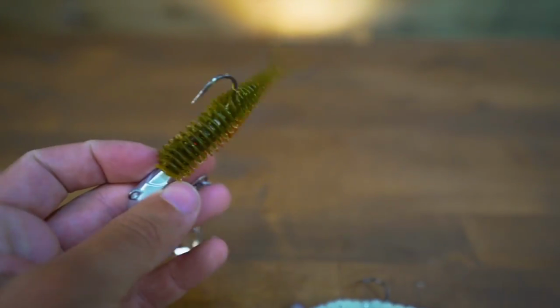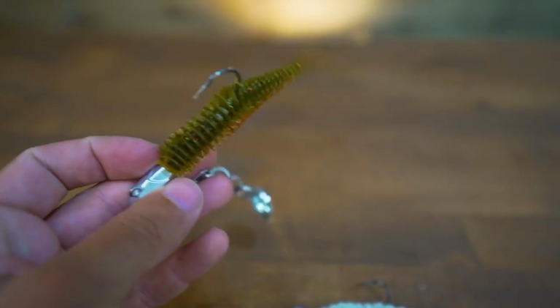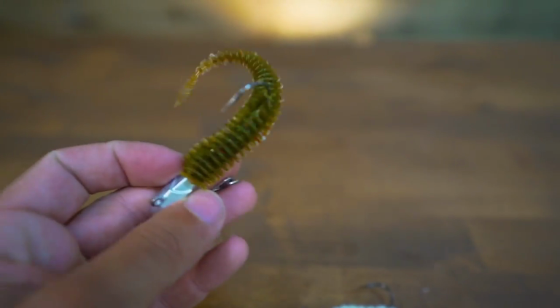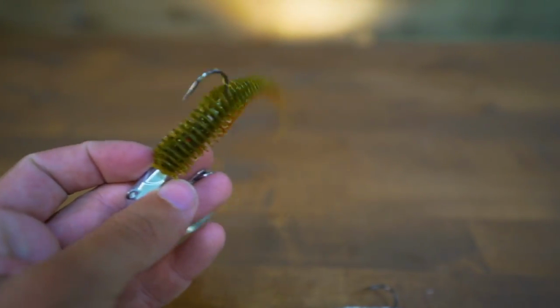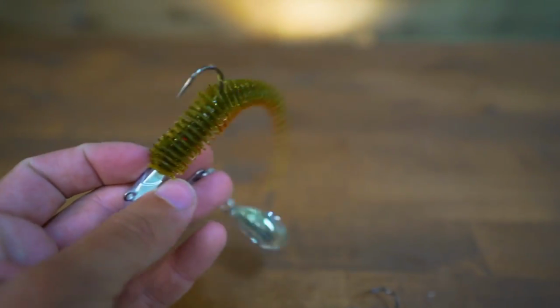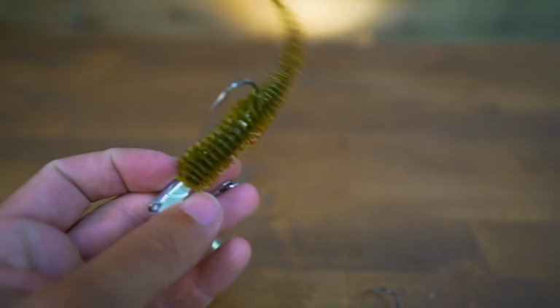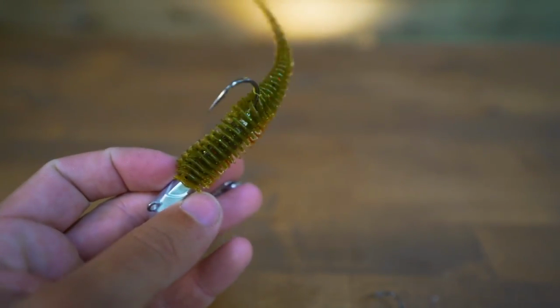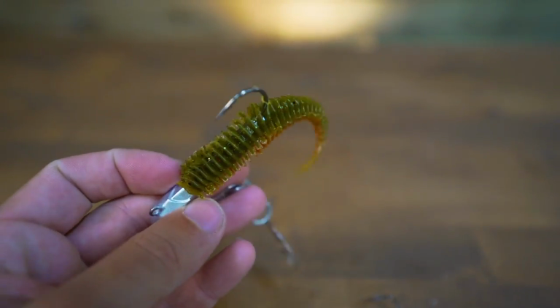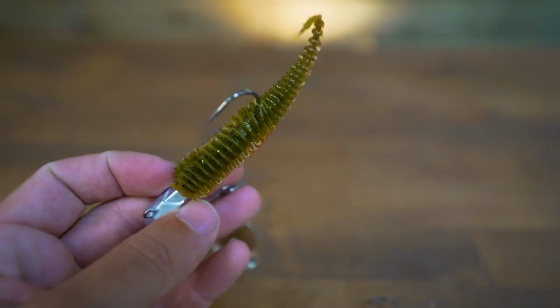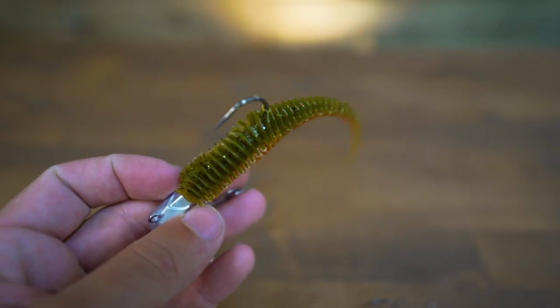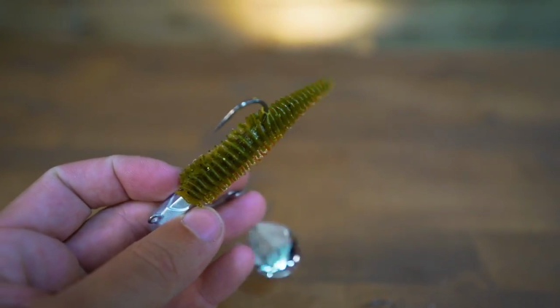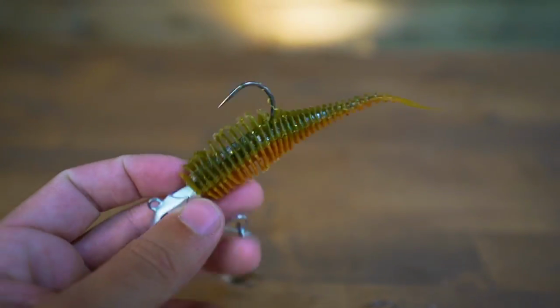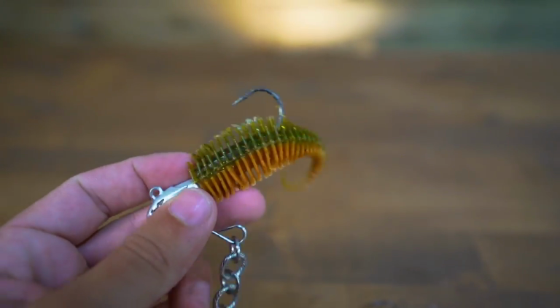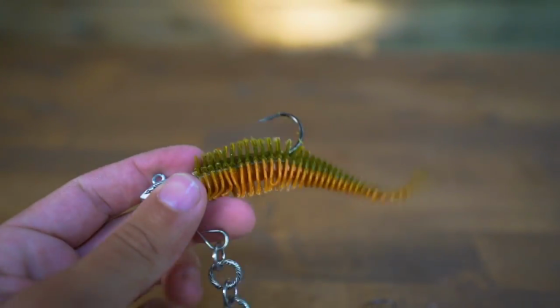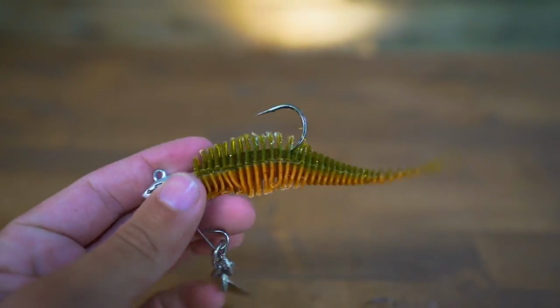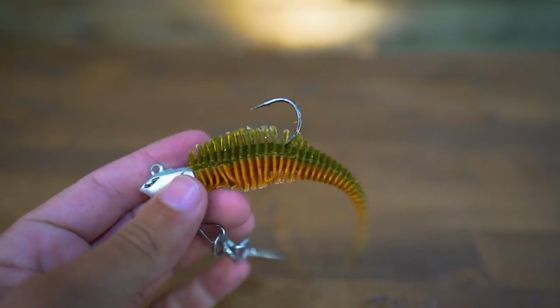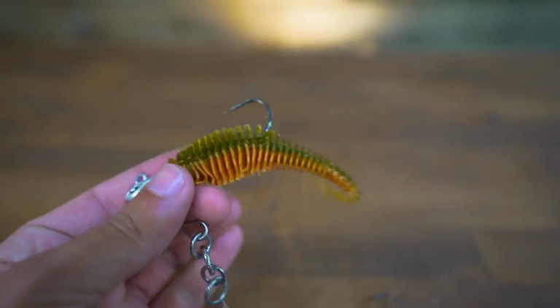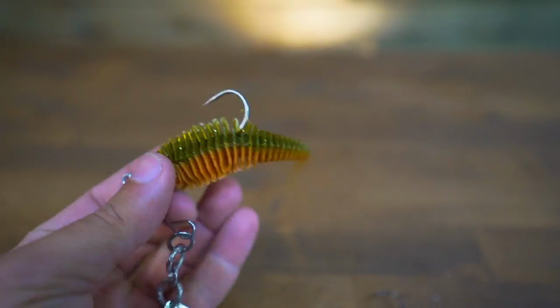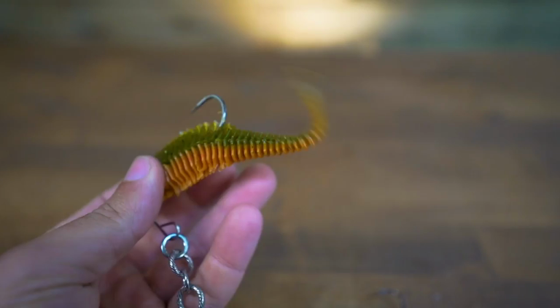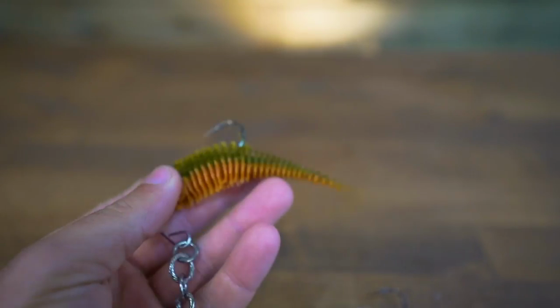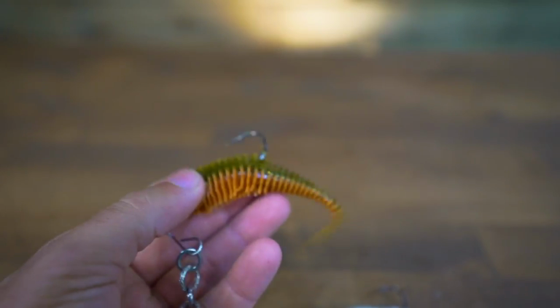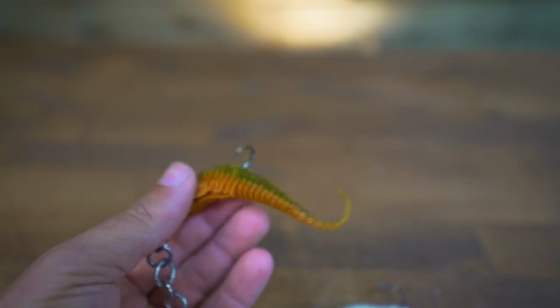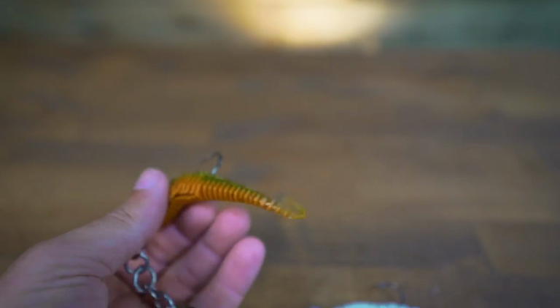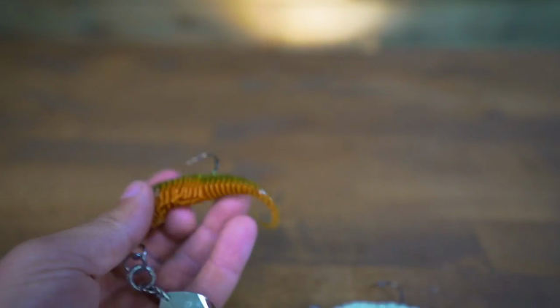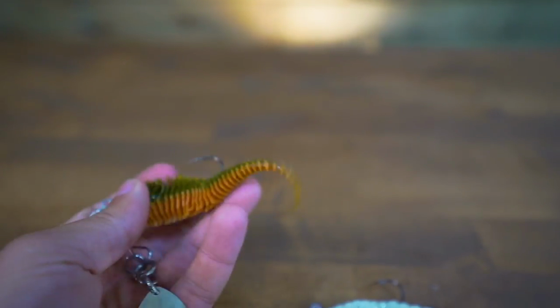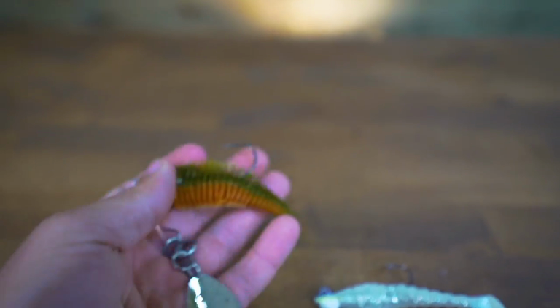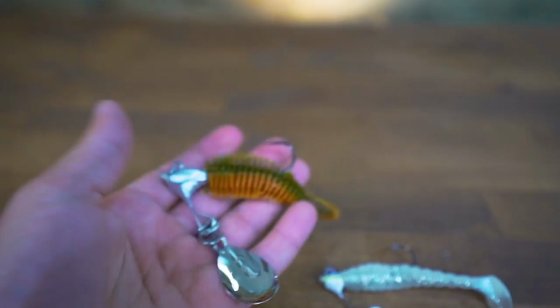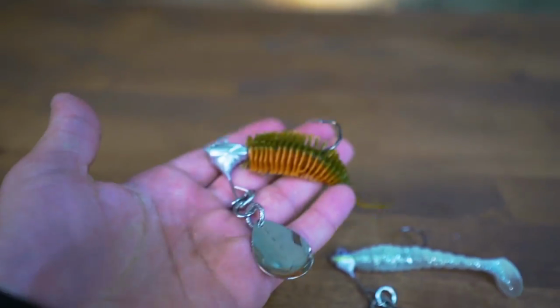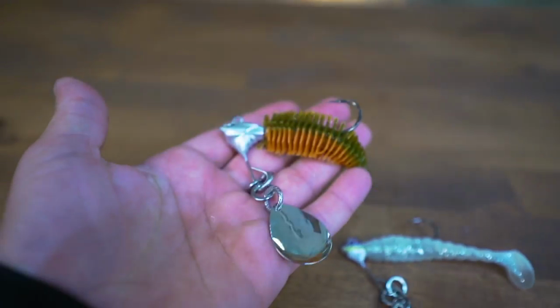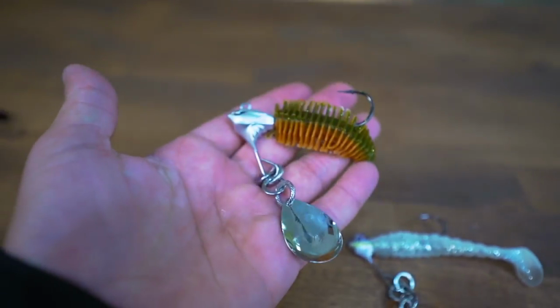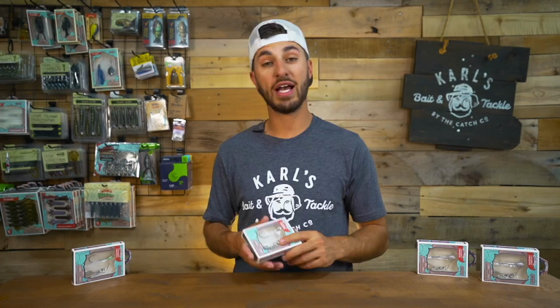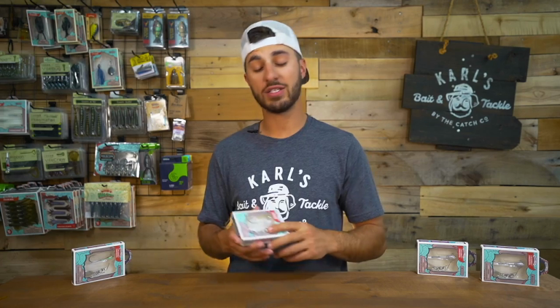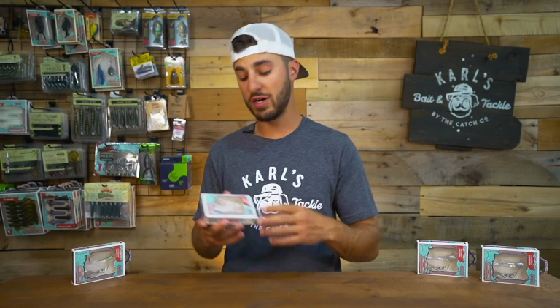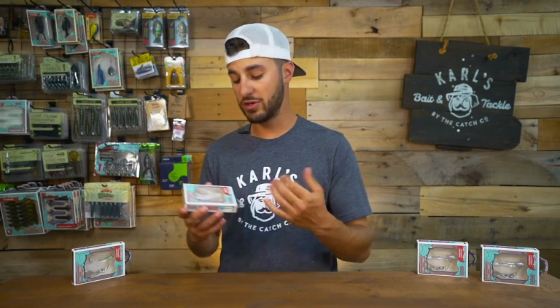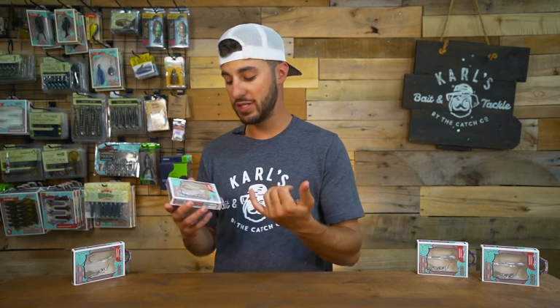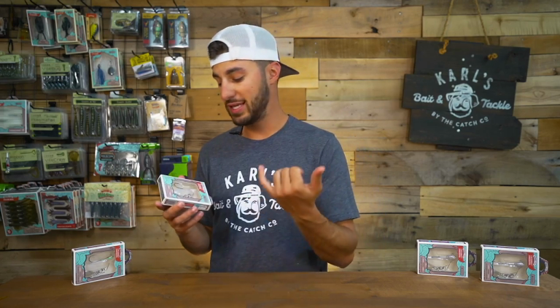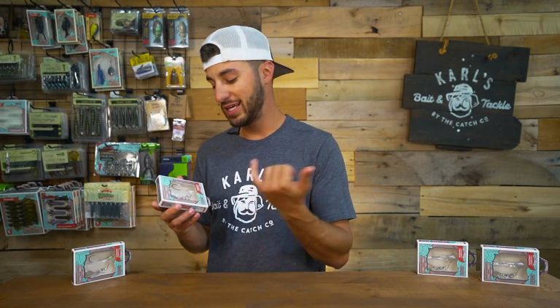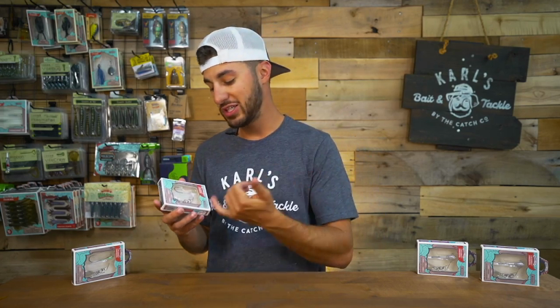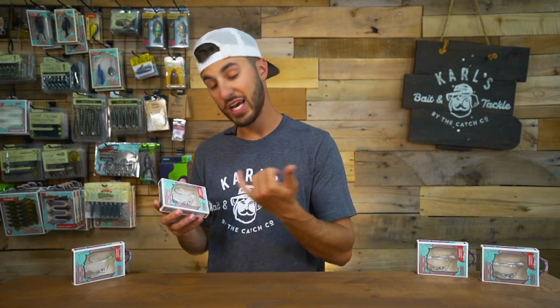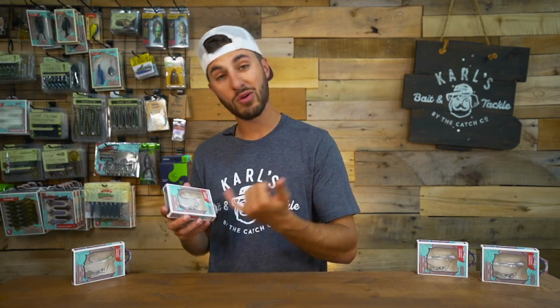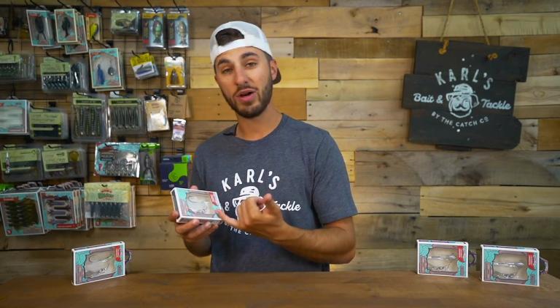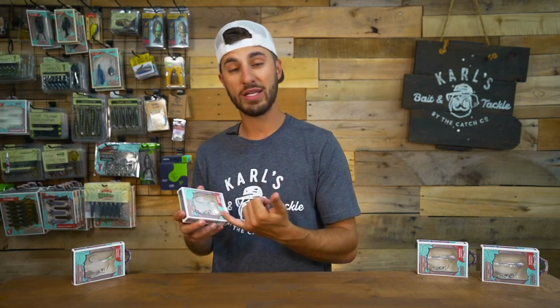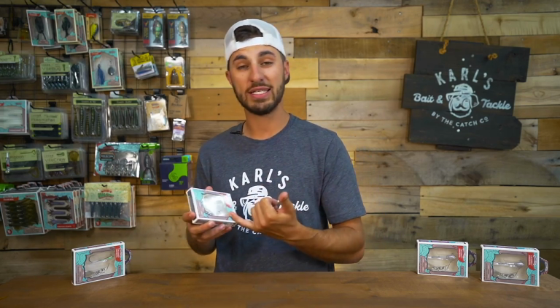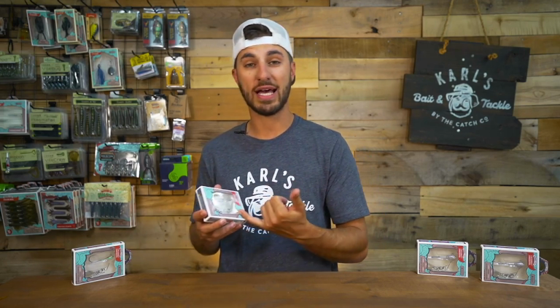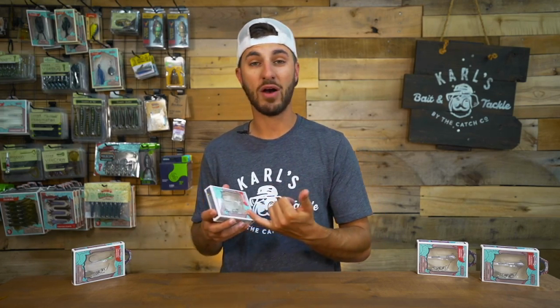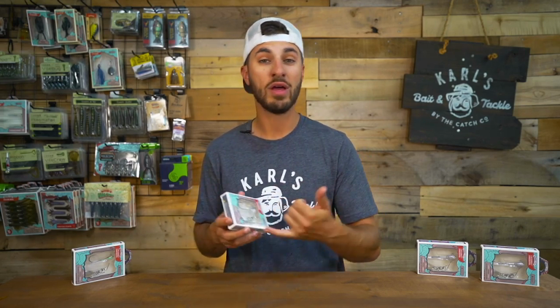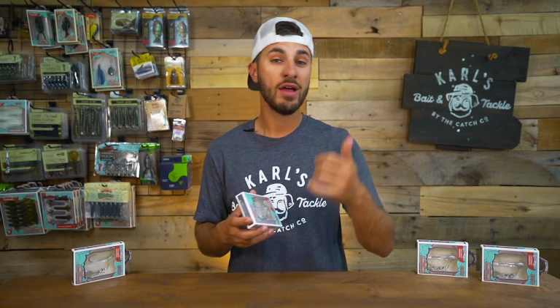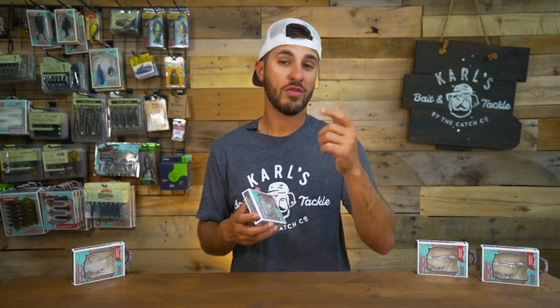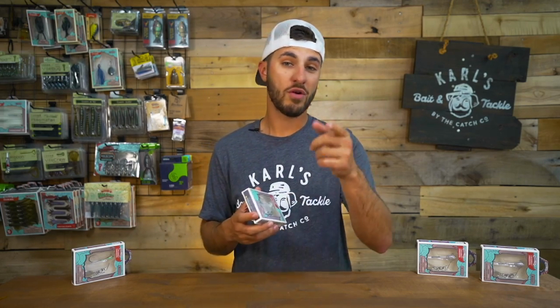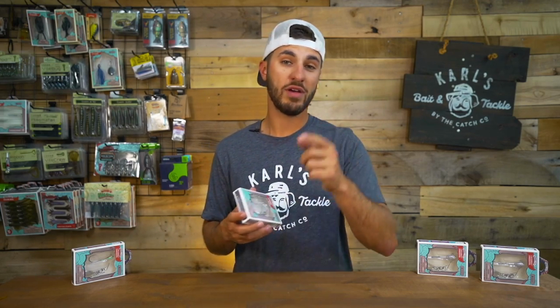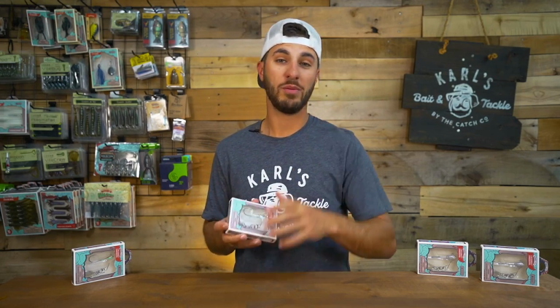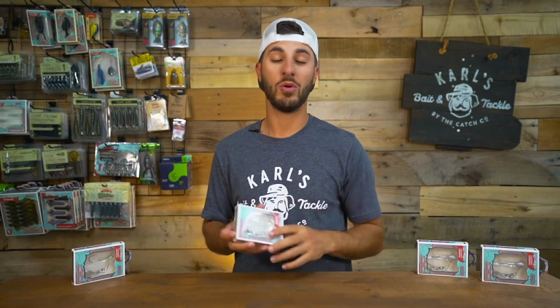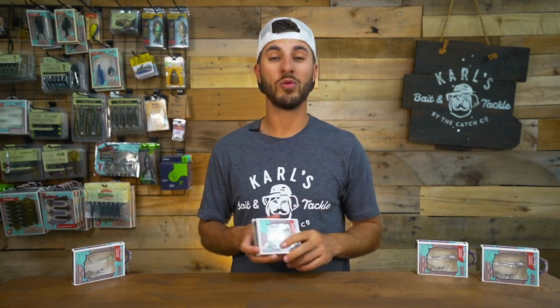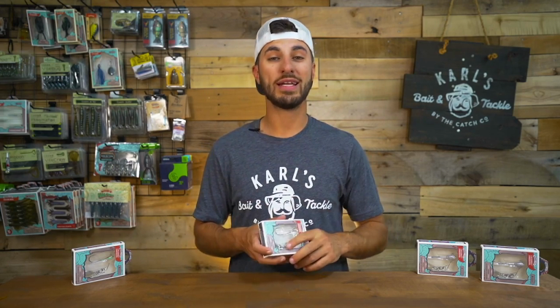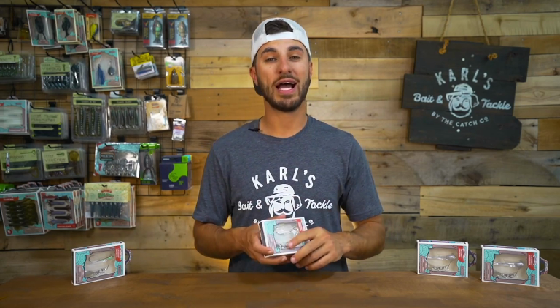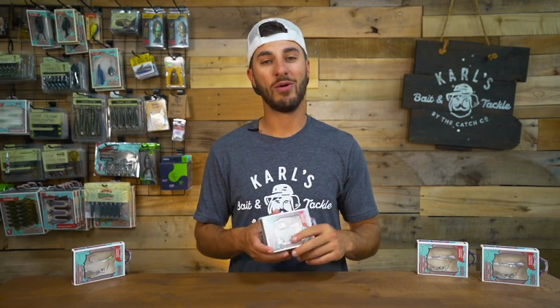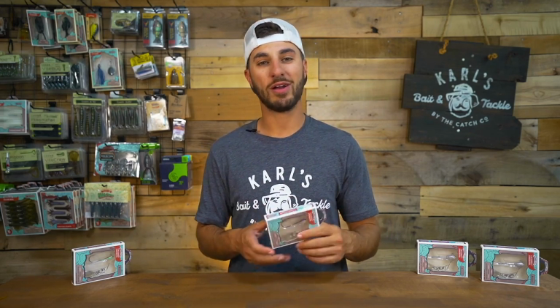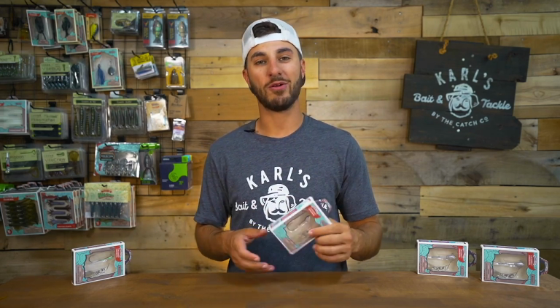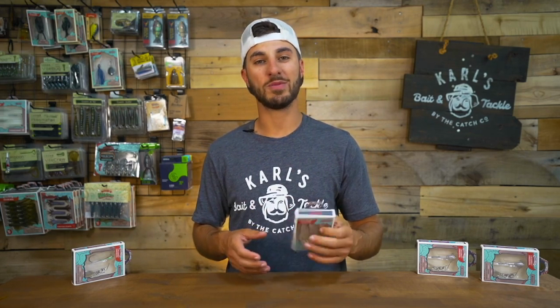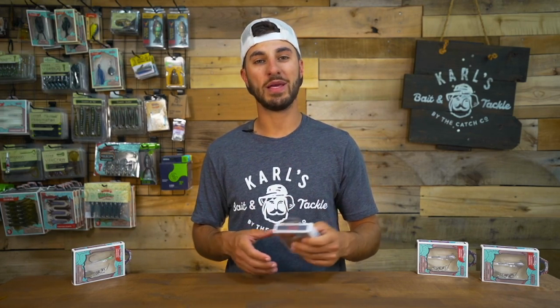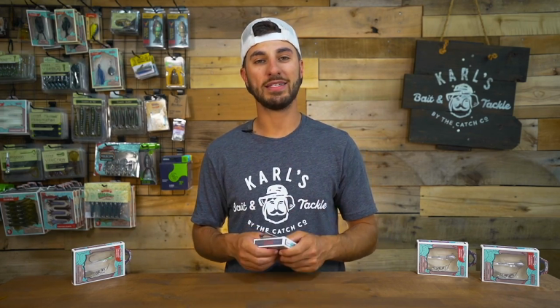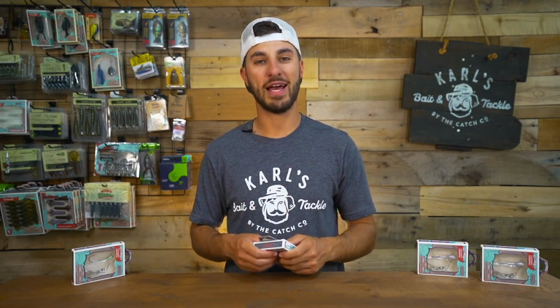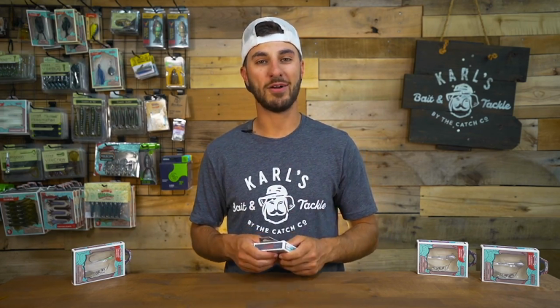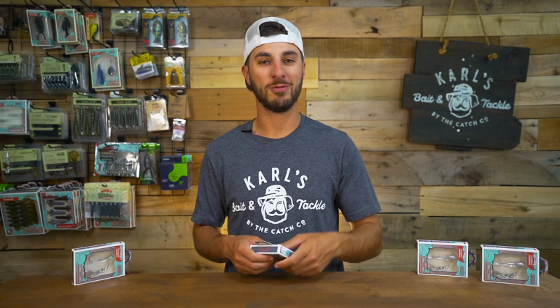Really cool new take on the Underspin by 10,000 Fish. If you guys are interested in checking one of these out, they're available right now at Carl's Bitten Tackle.